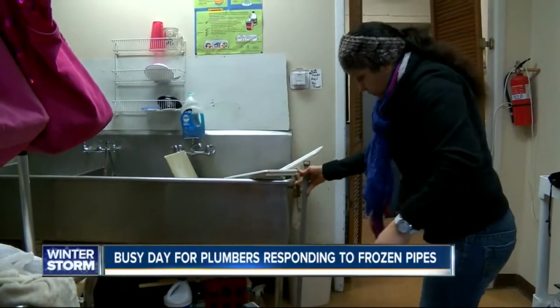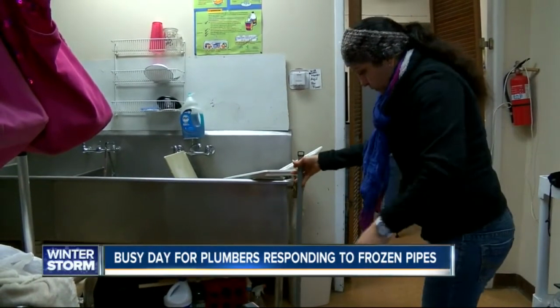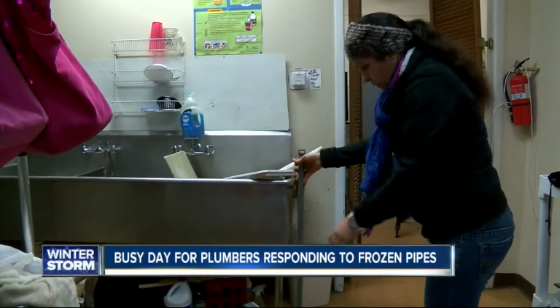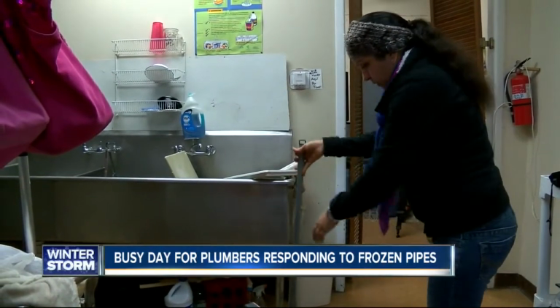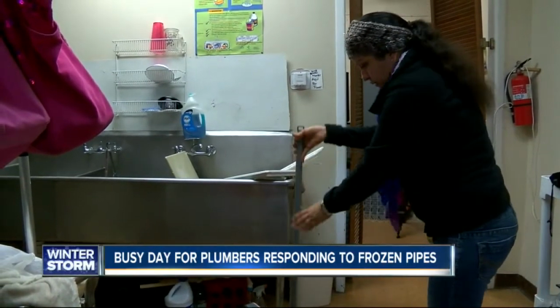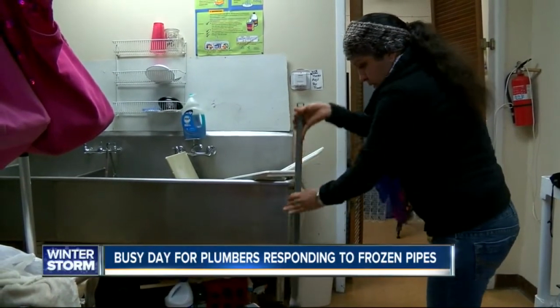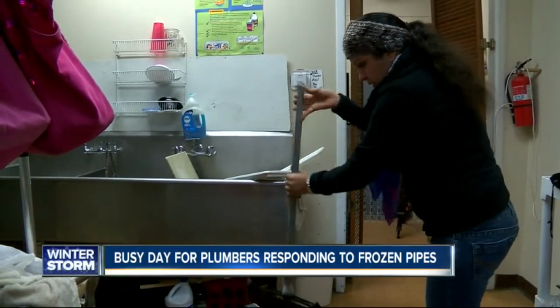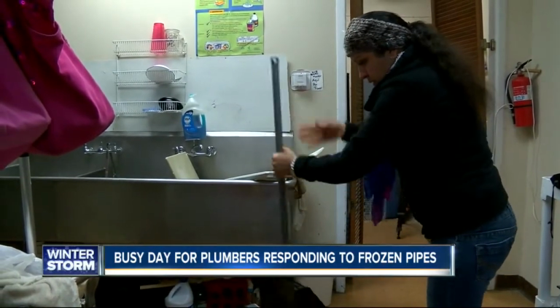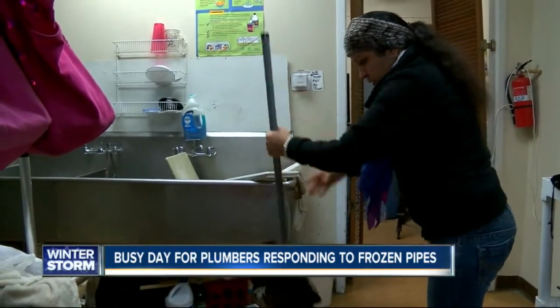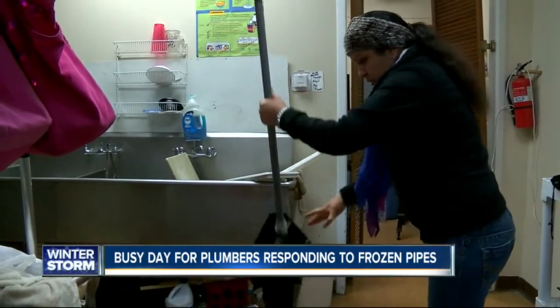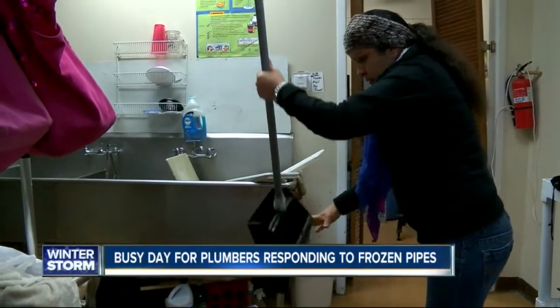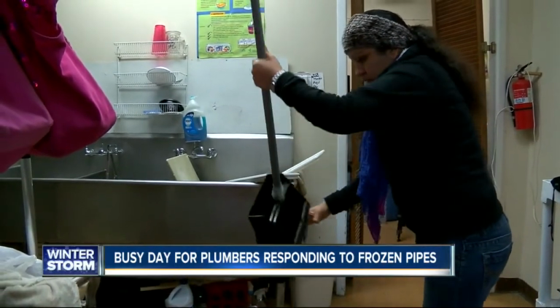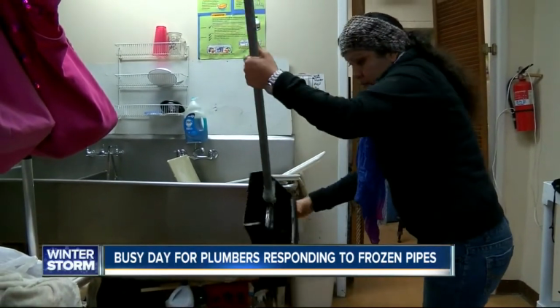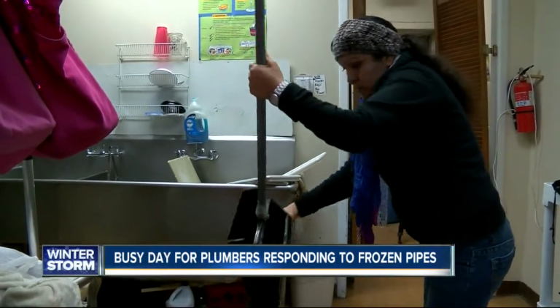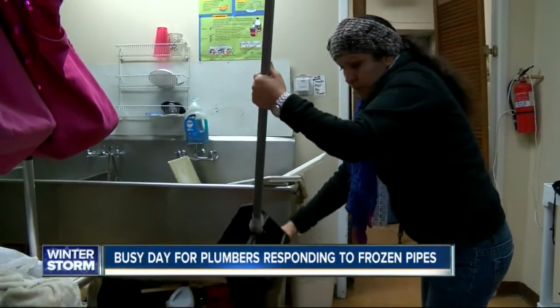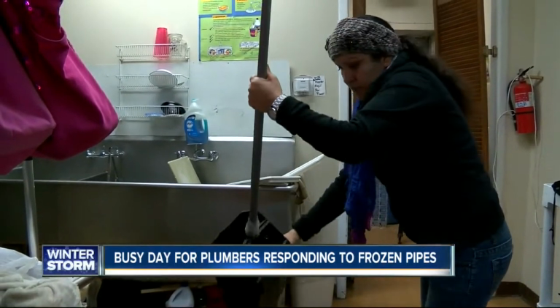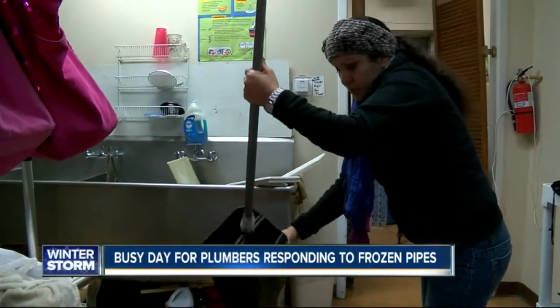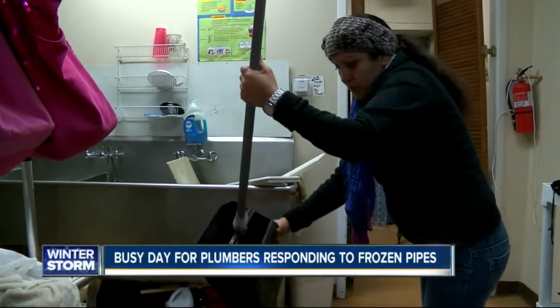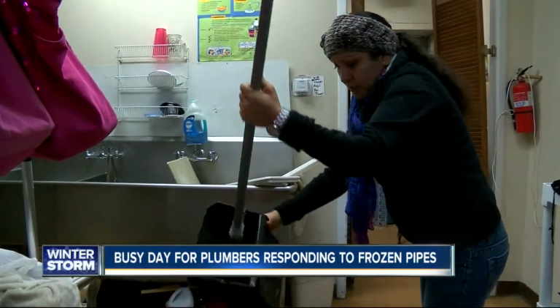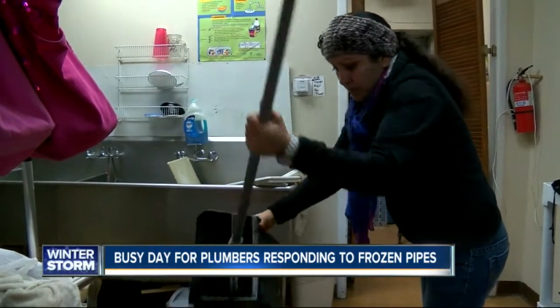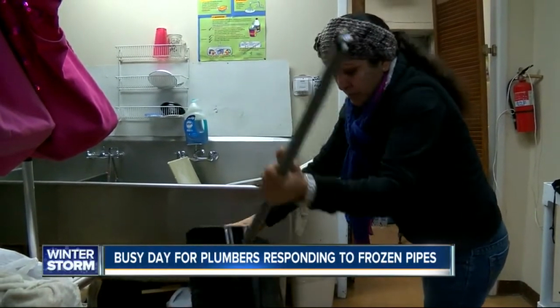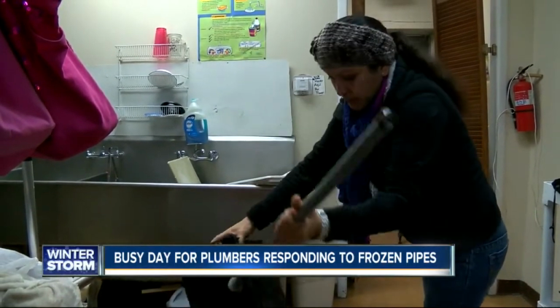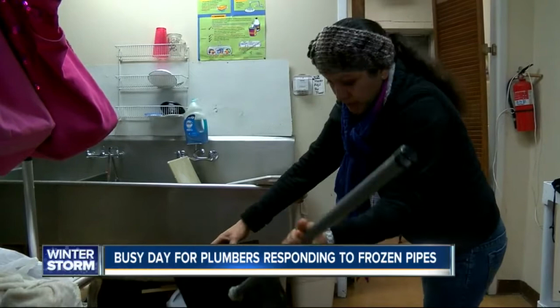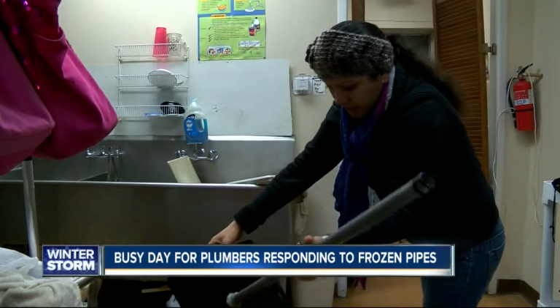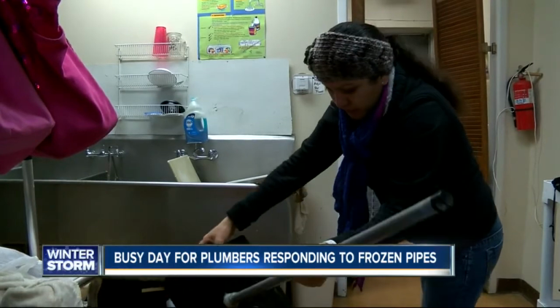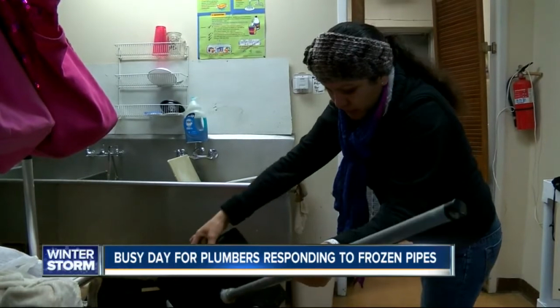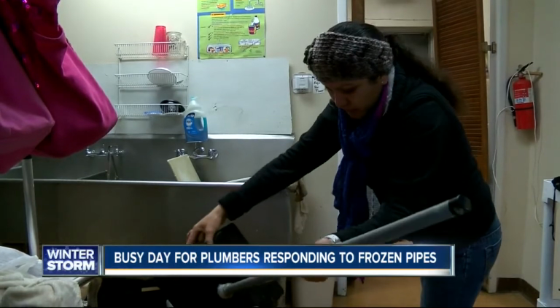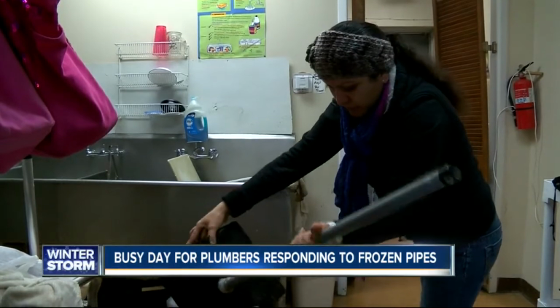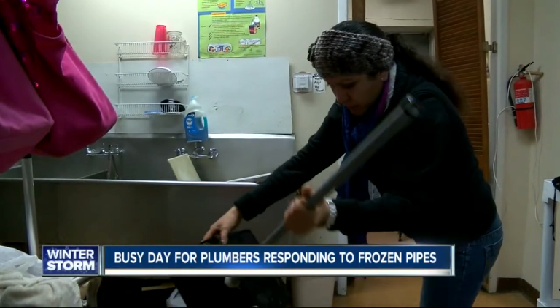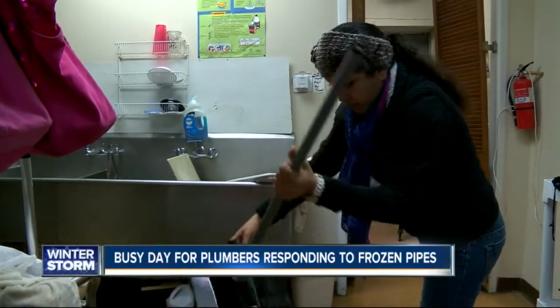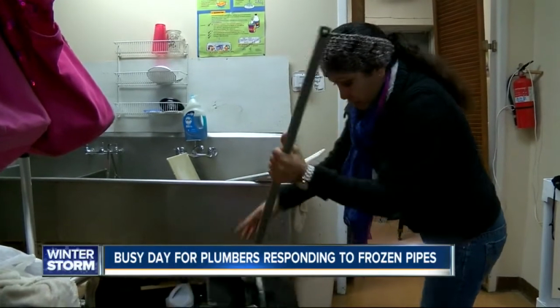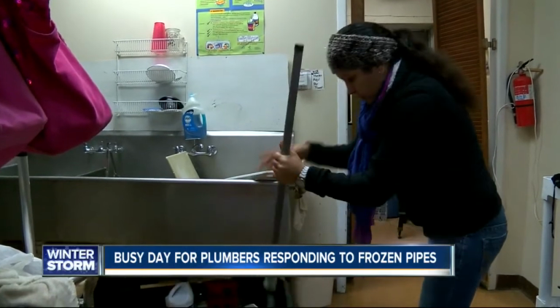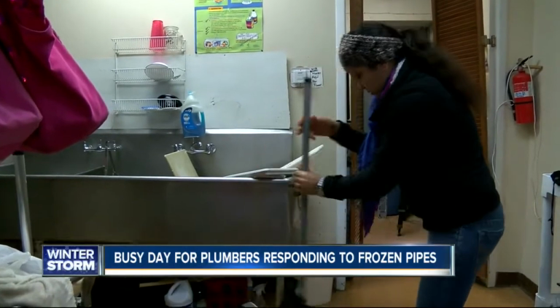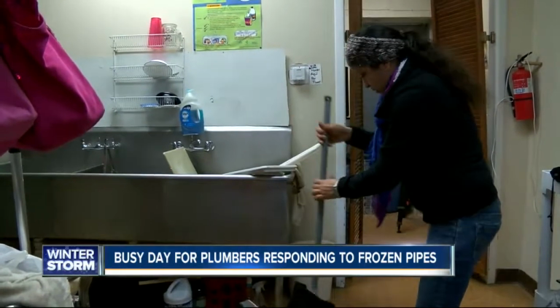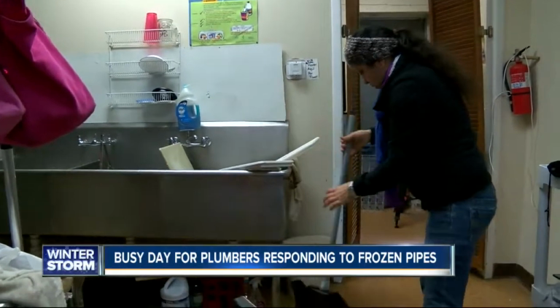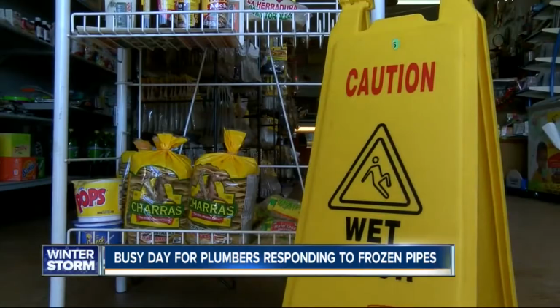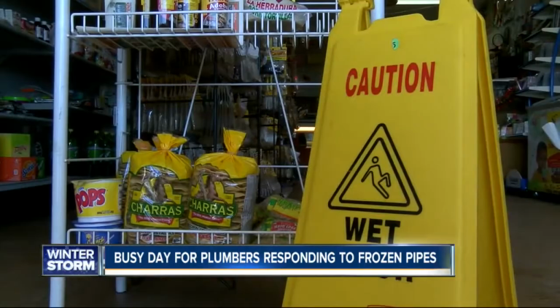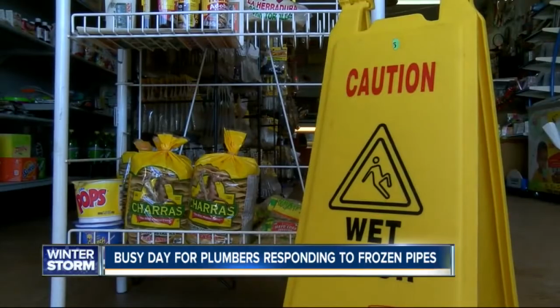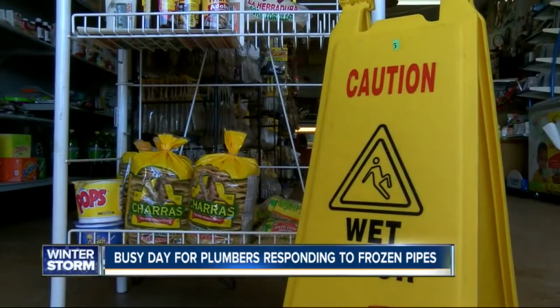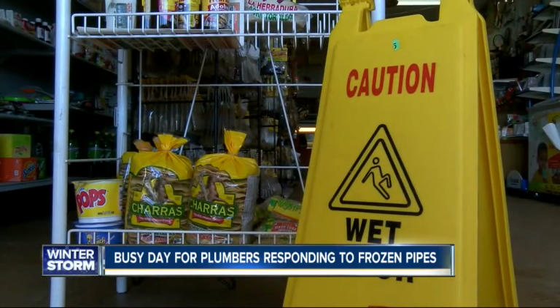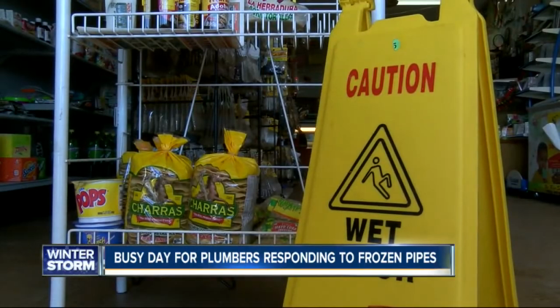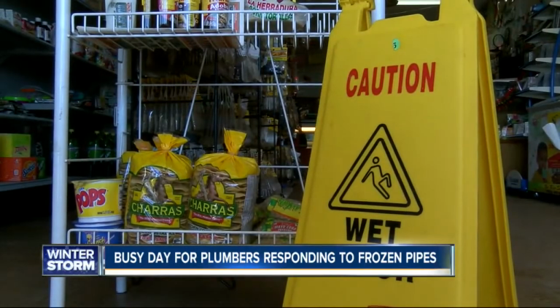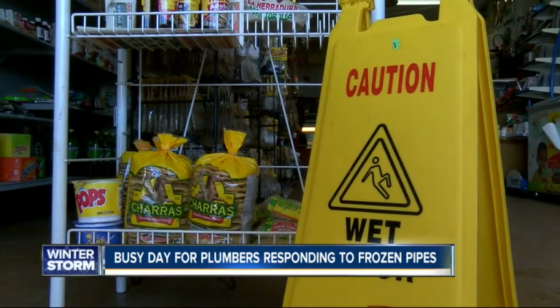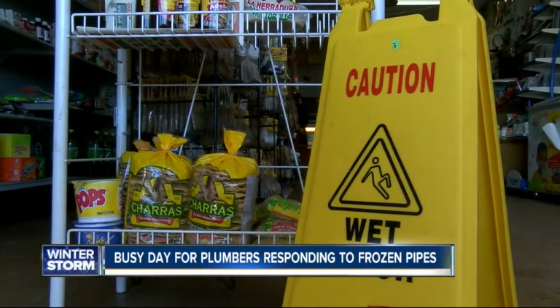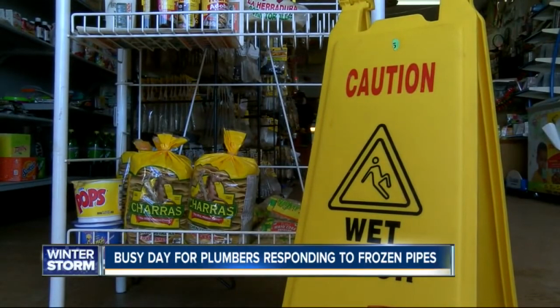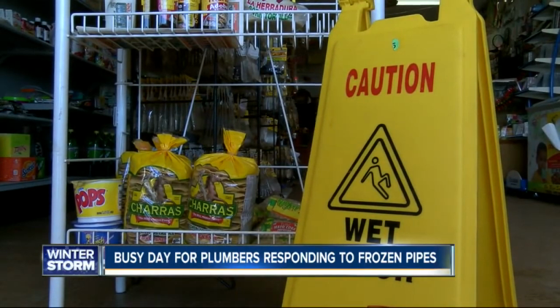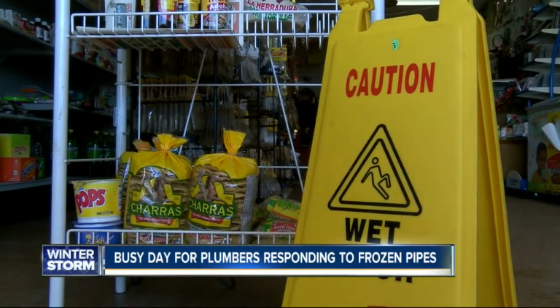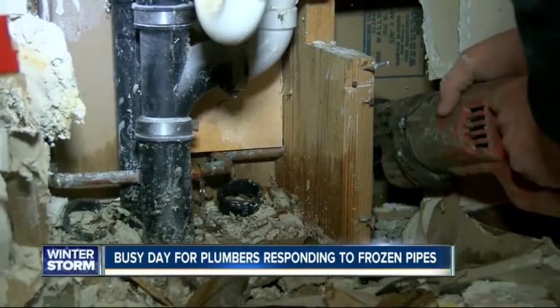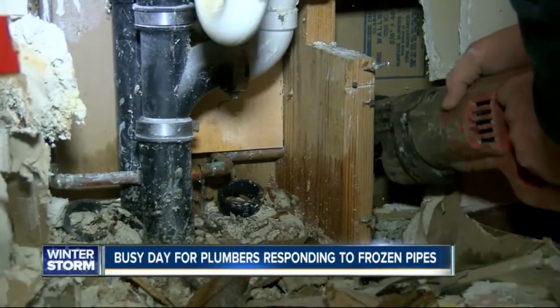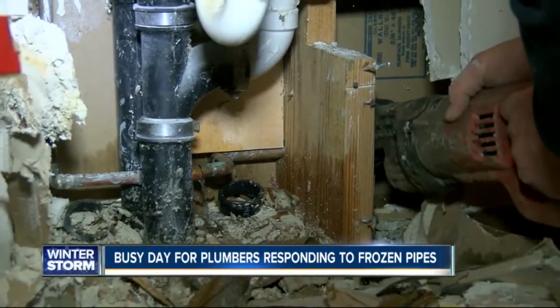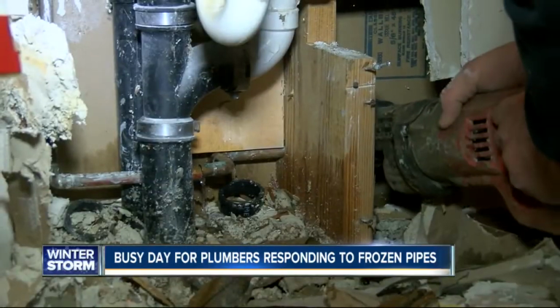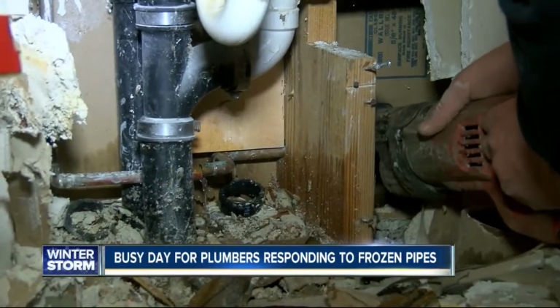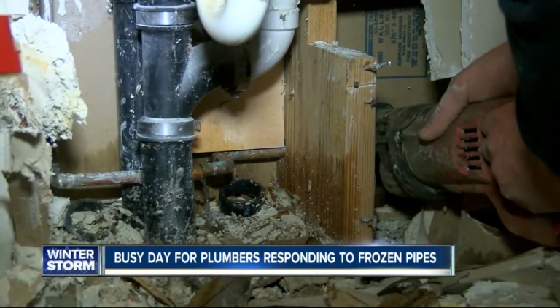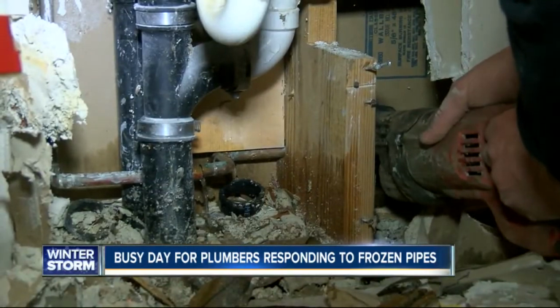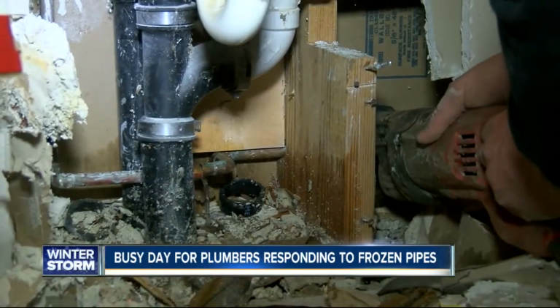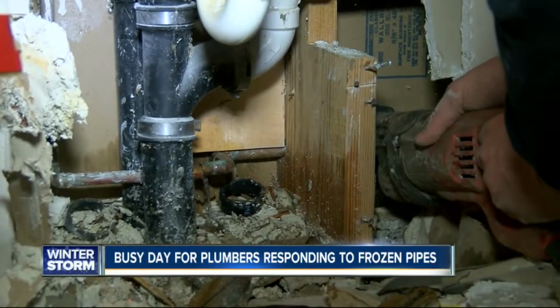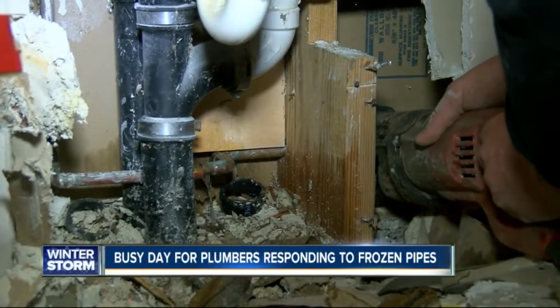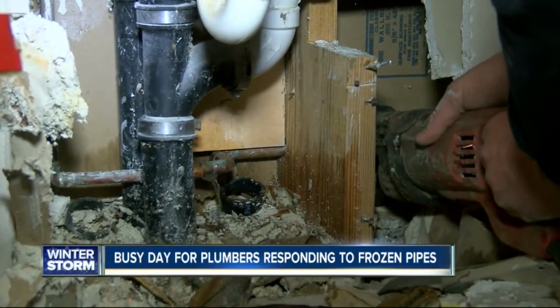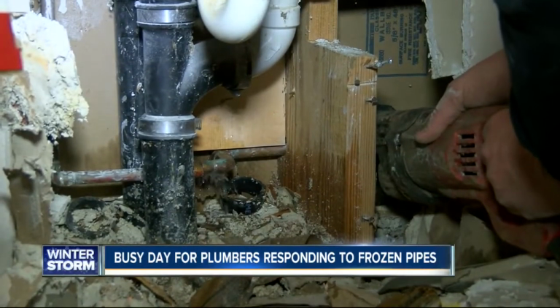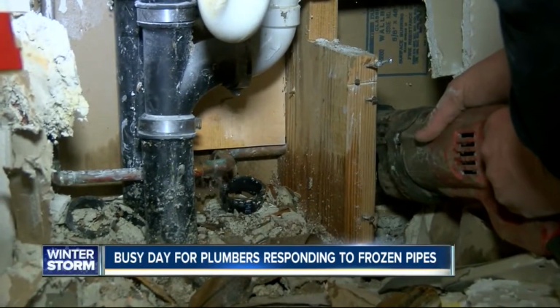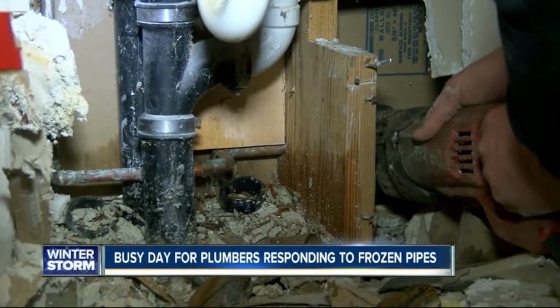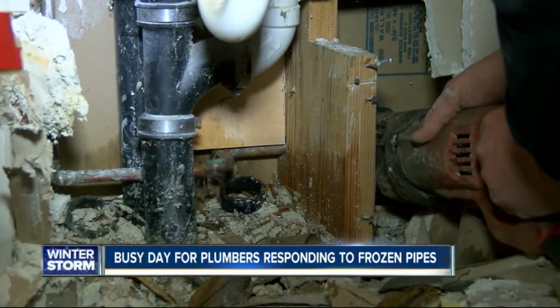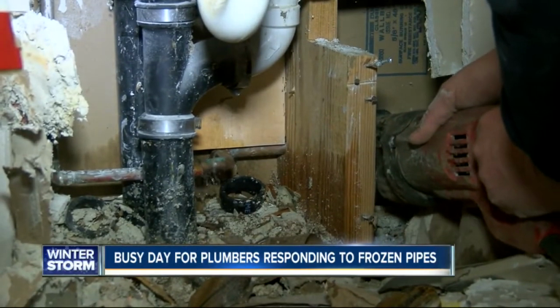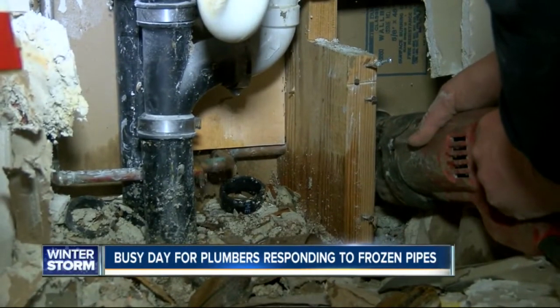He suggests leaving your water trickling just a little bit while you're away. That way, it alleviates some of the pressure in your frigid cold pipes.